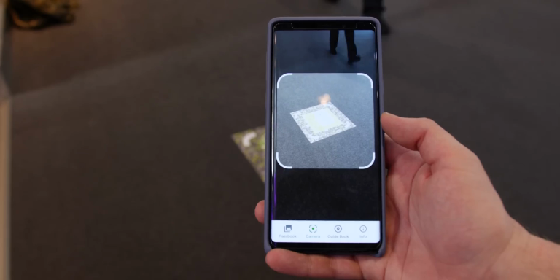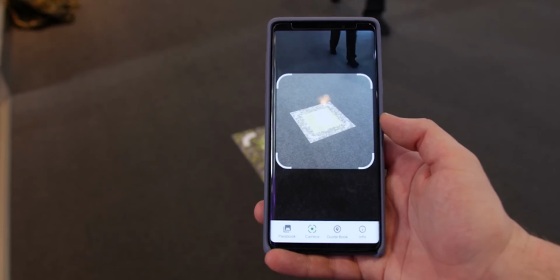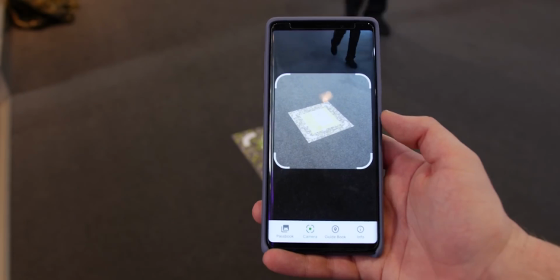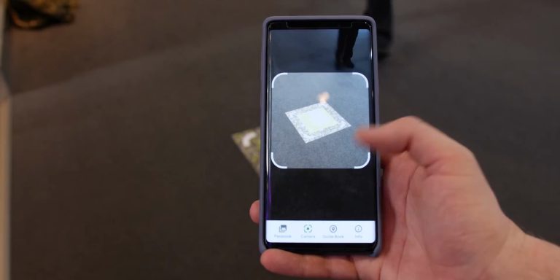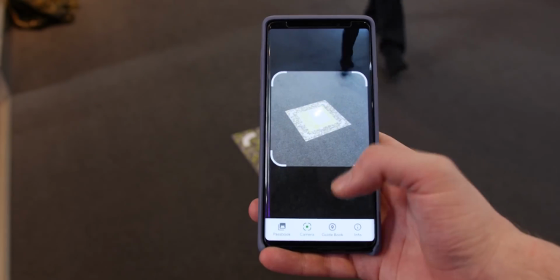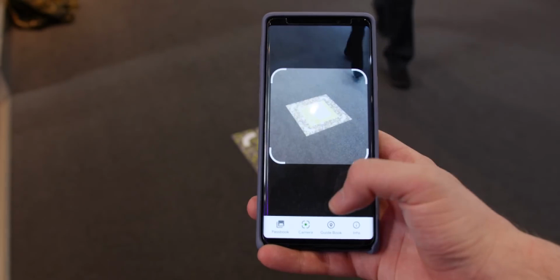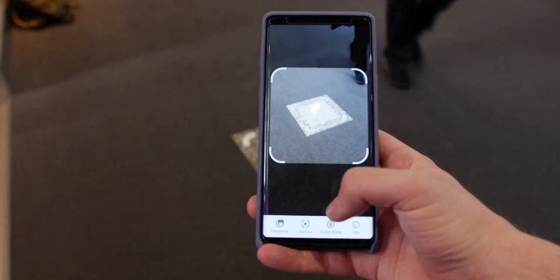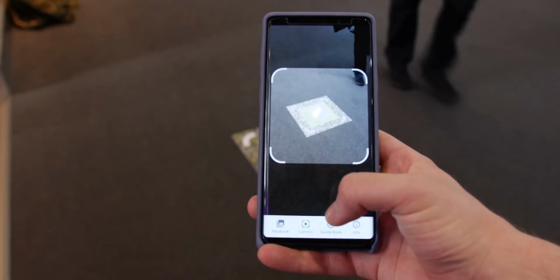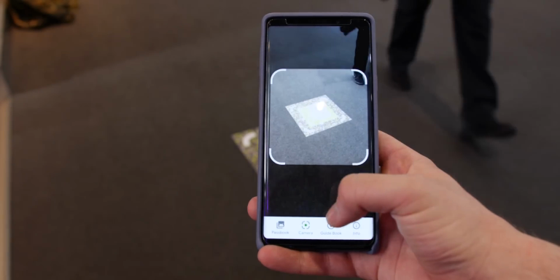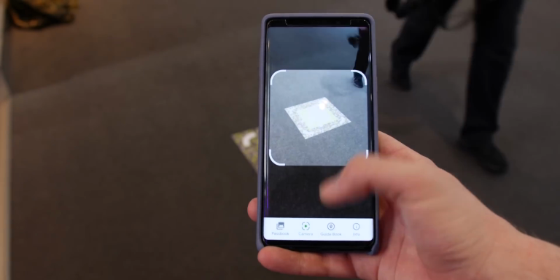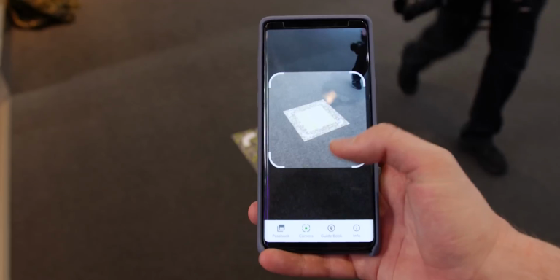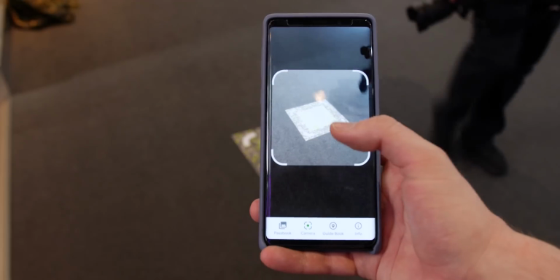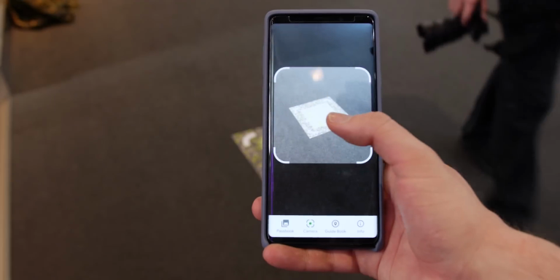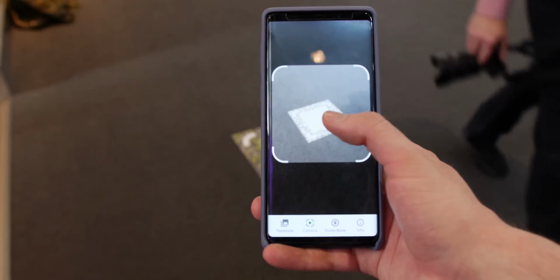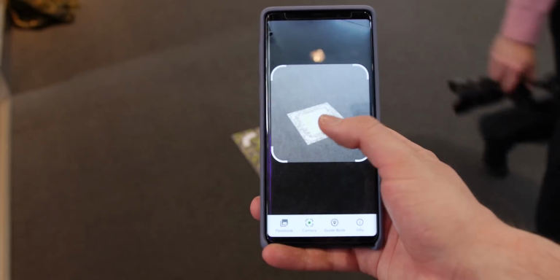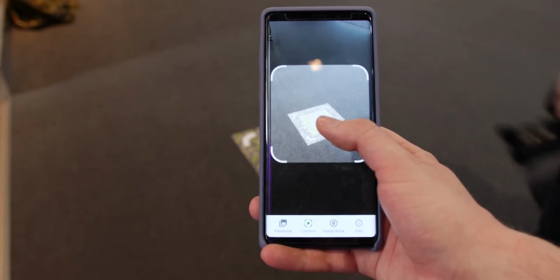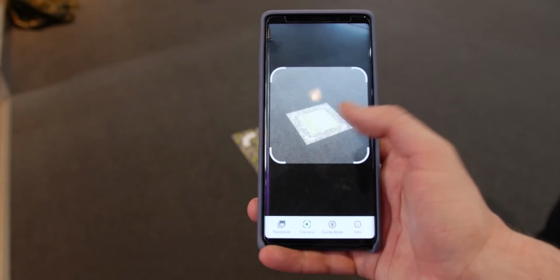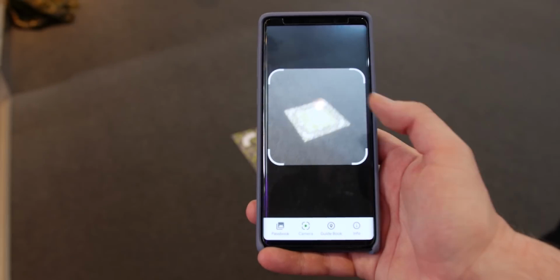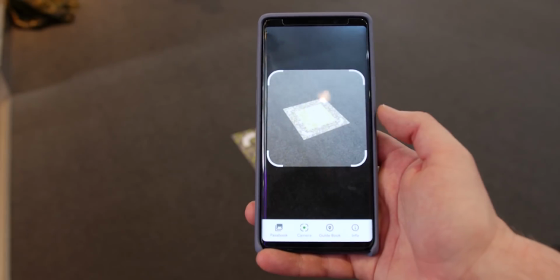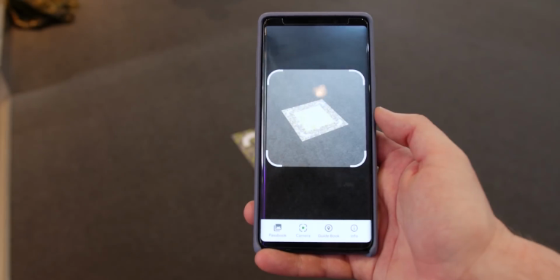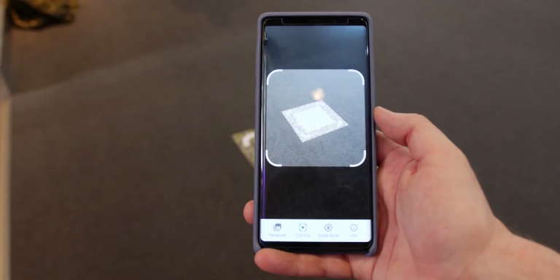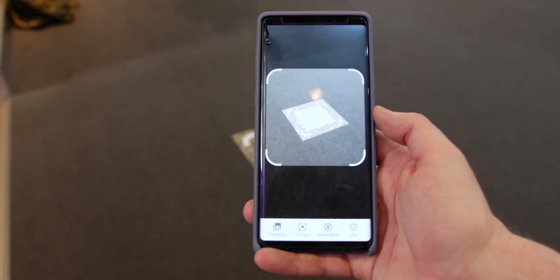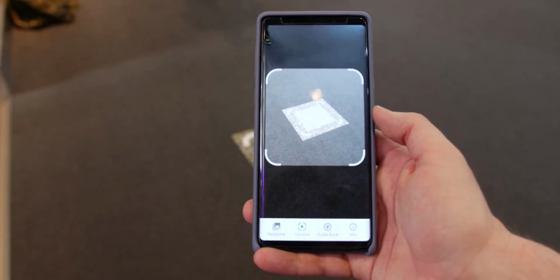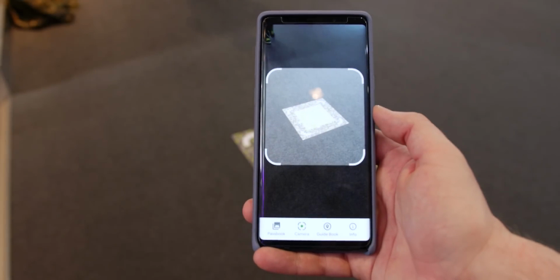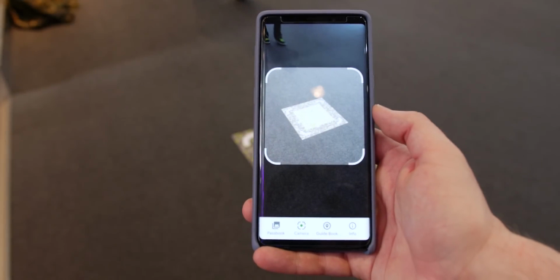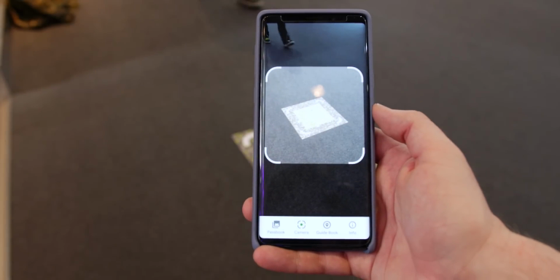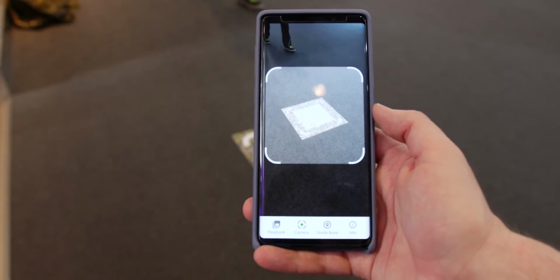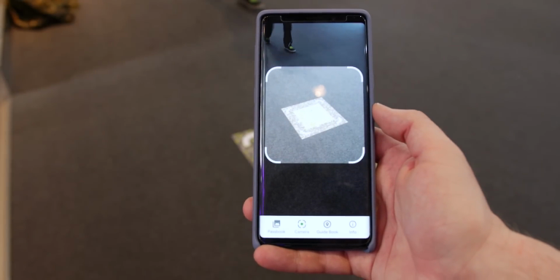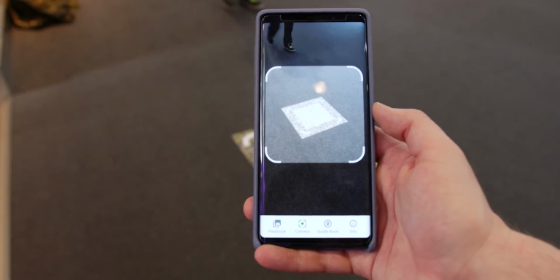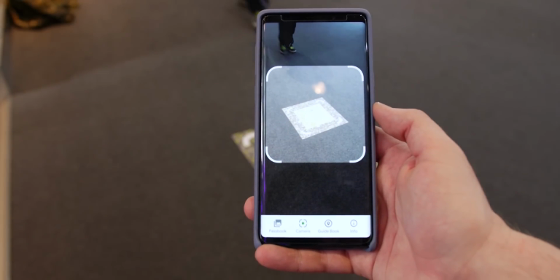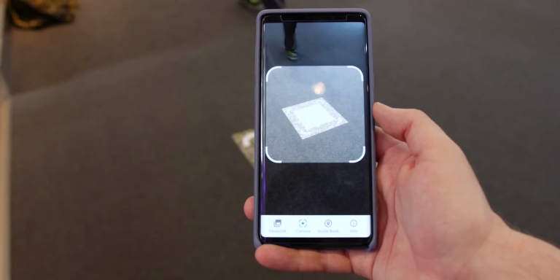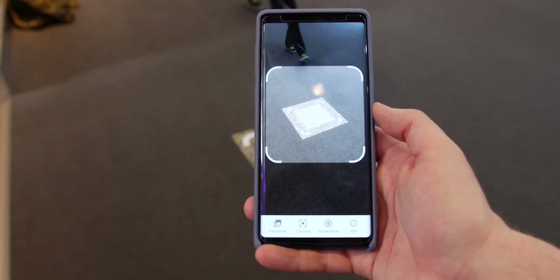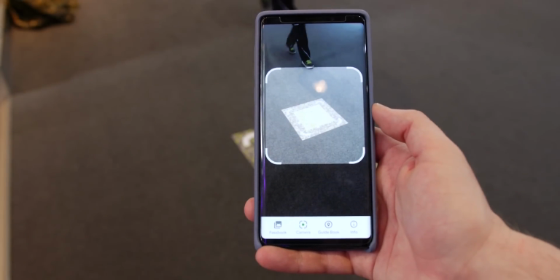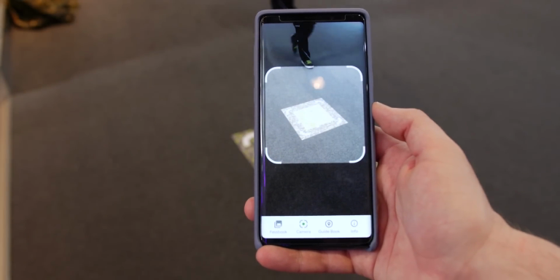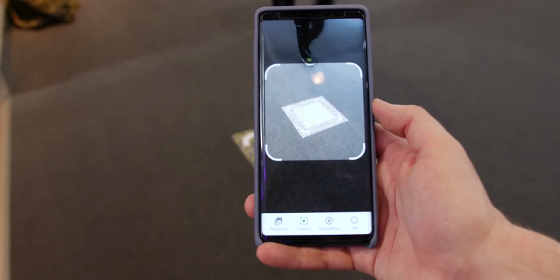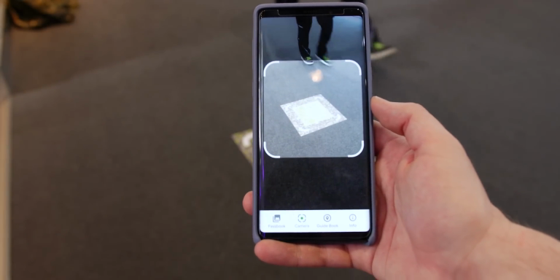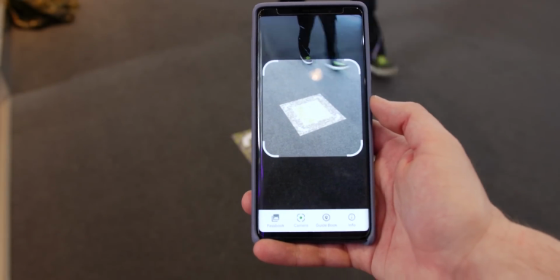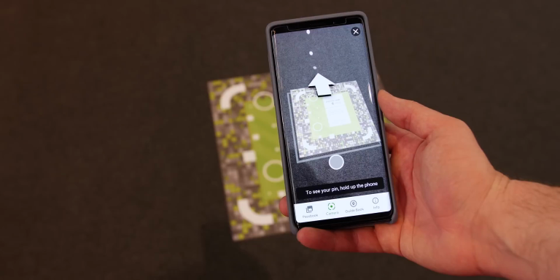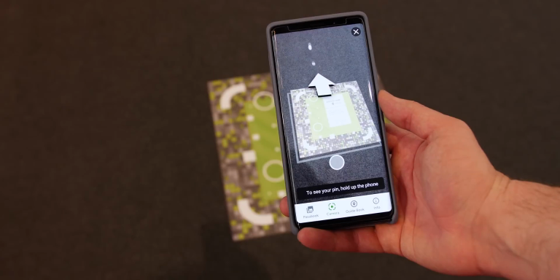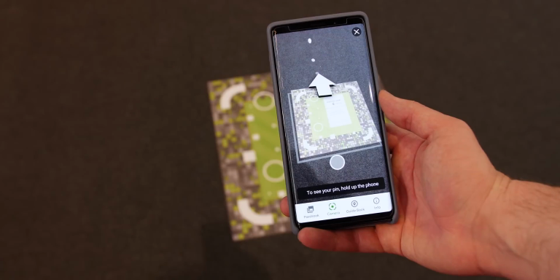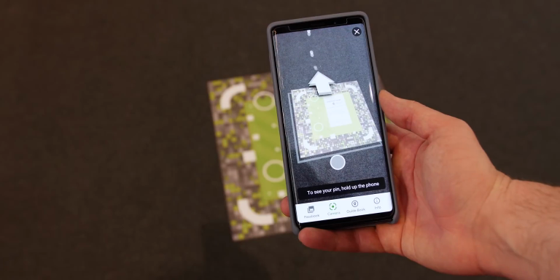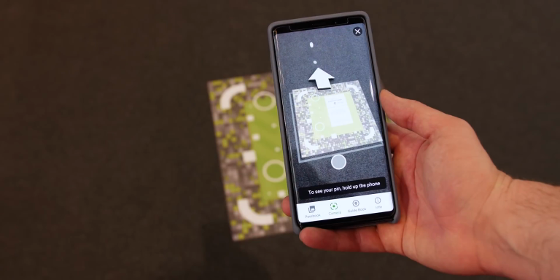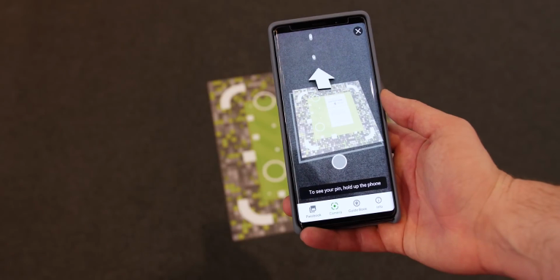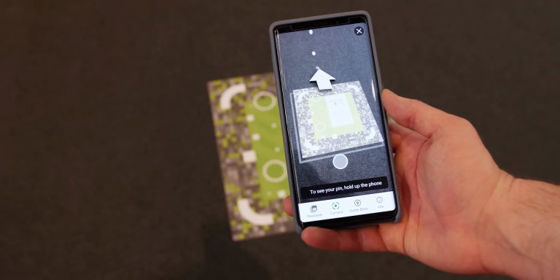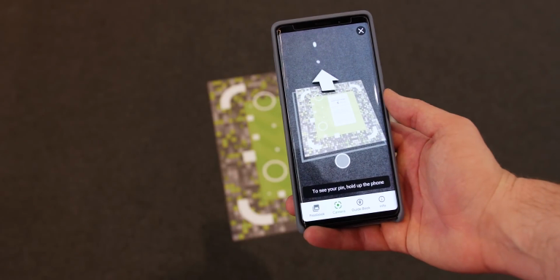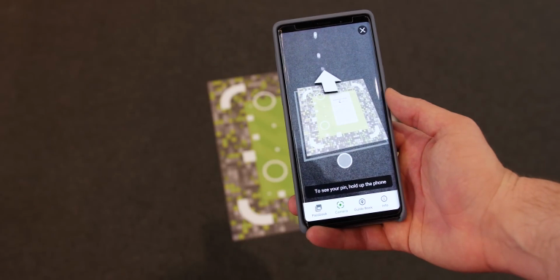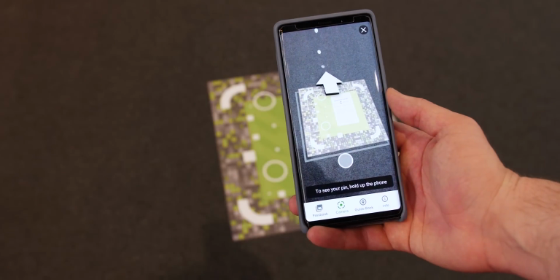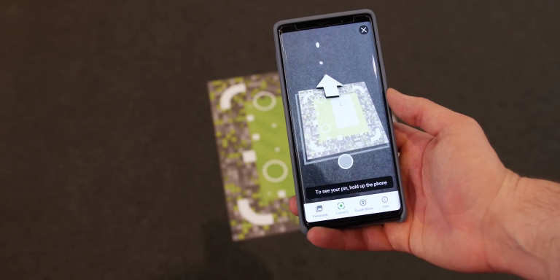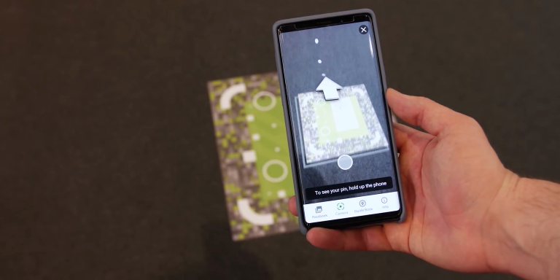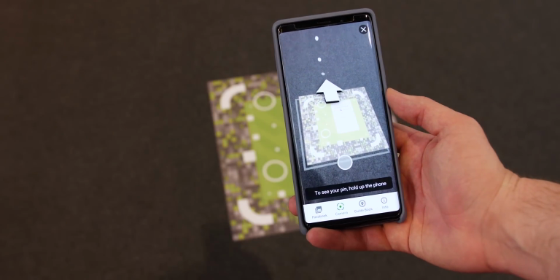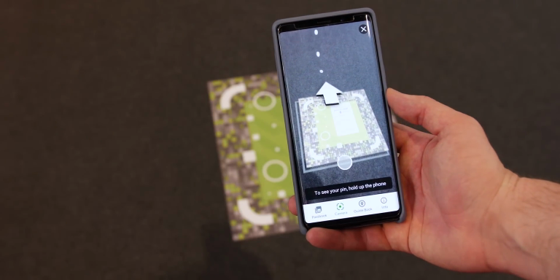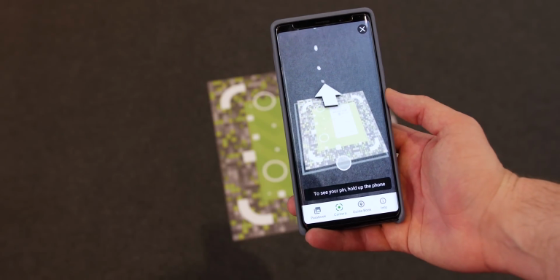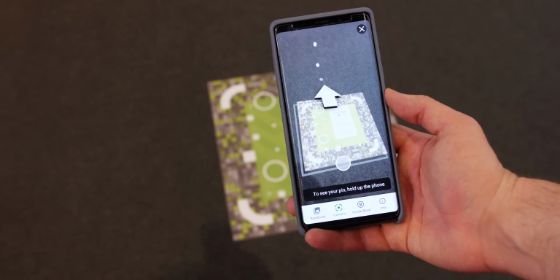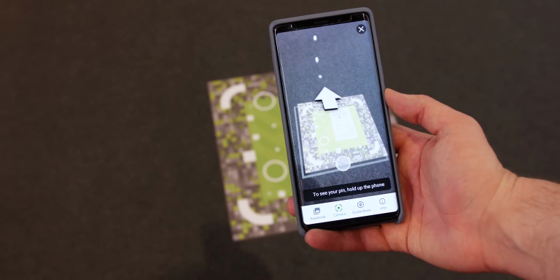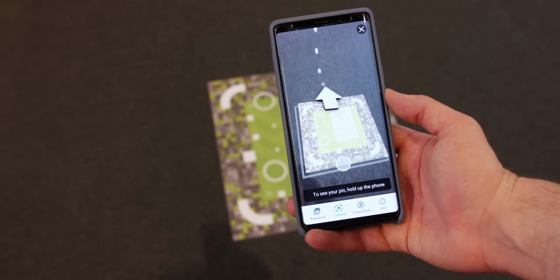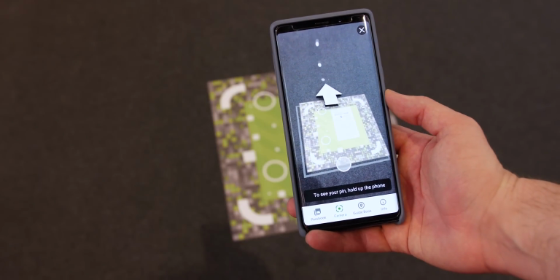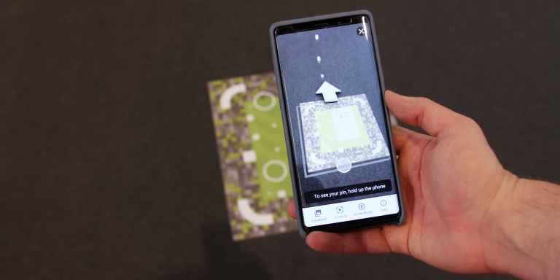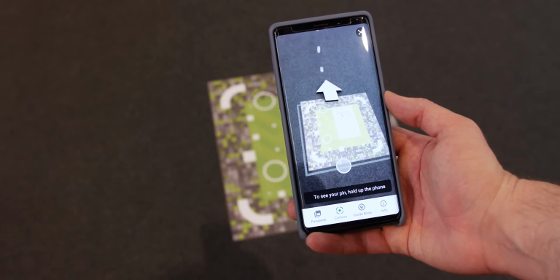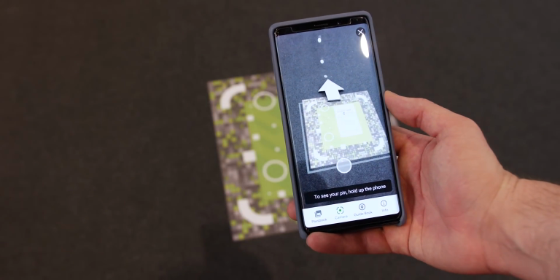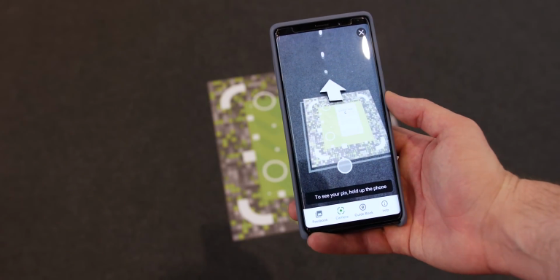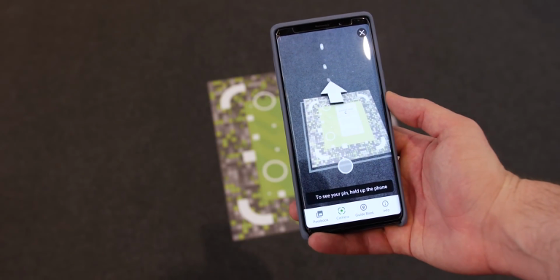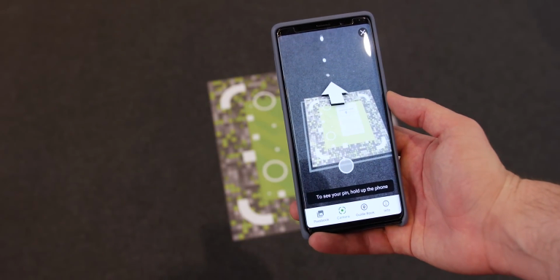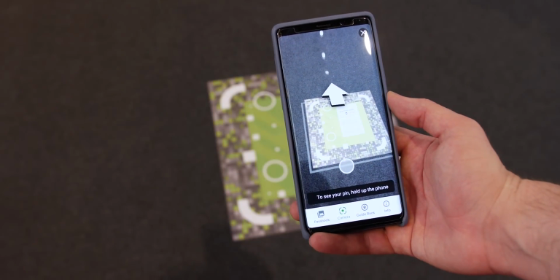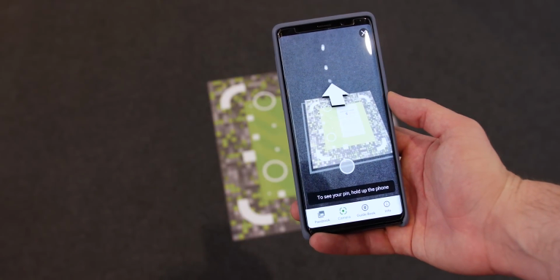All in all, the technology could really improve how we navigate much of the planet and really enhance that tight grip that Google Maps has over our smartphone navigation systems.